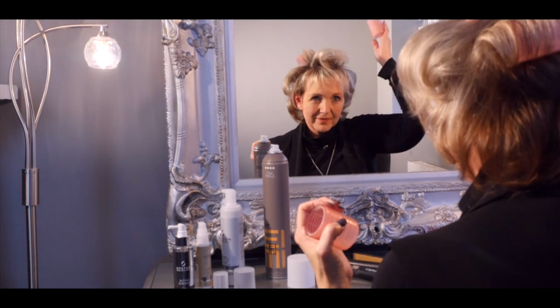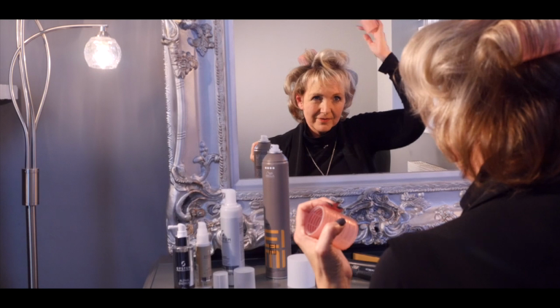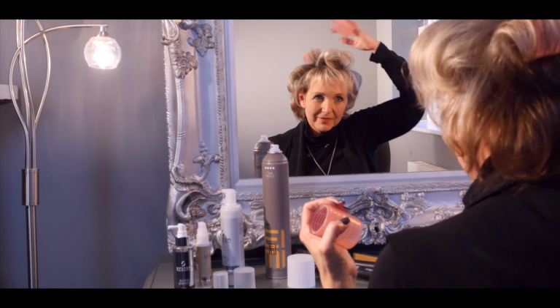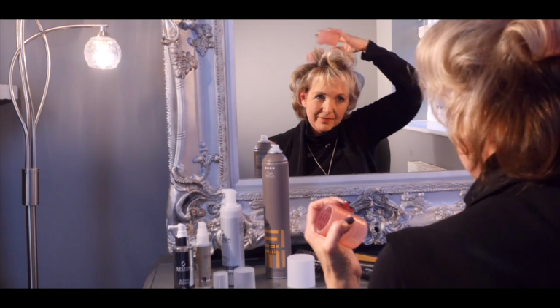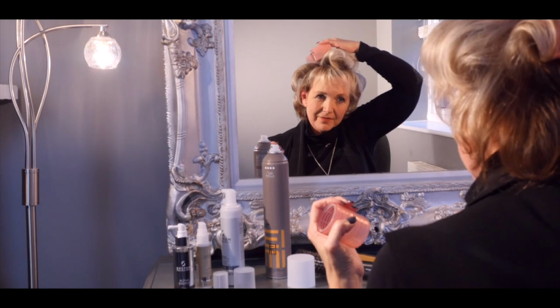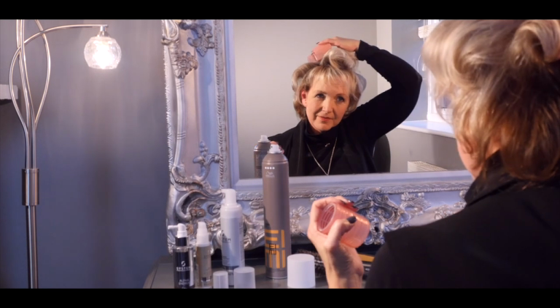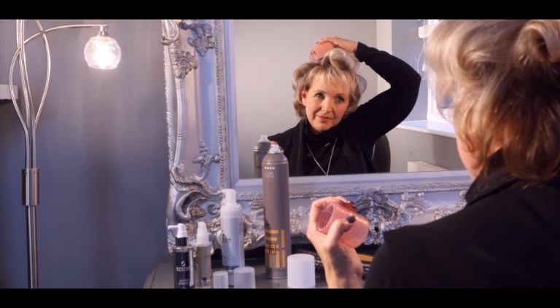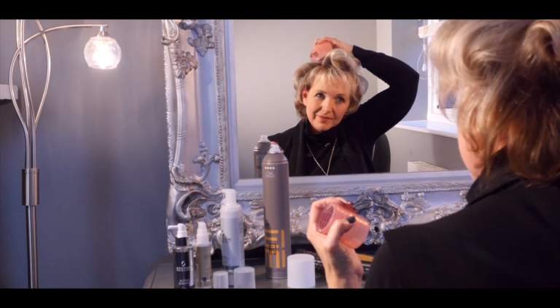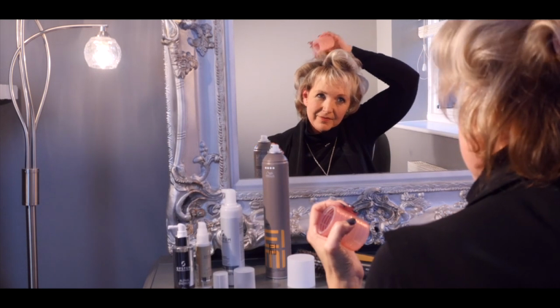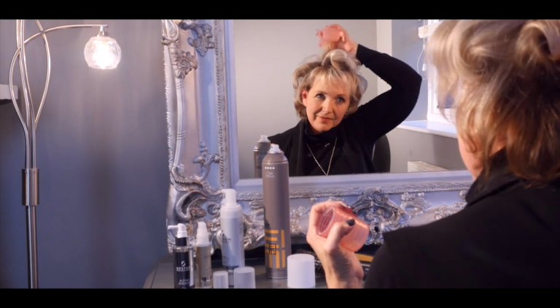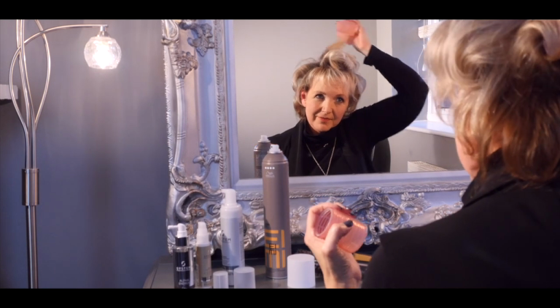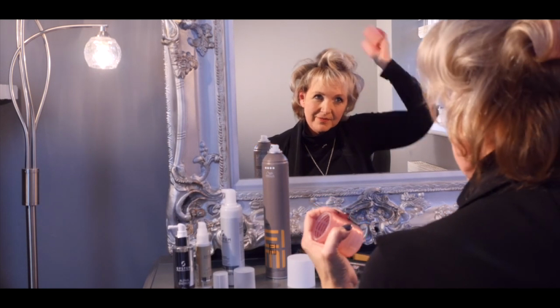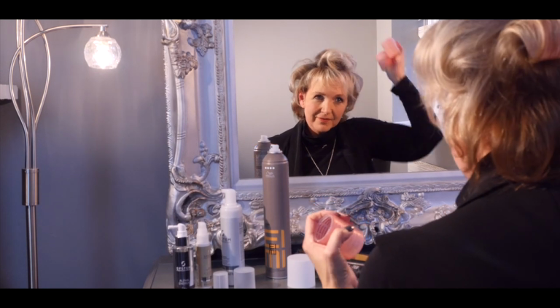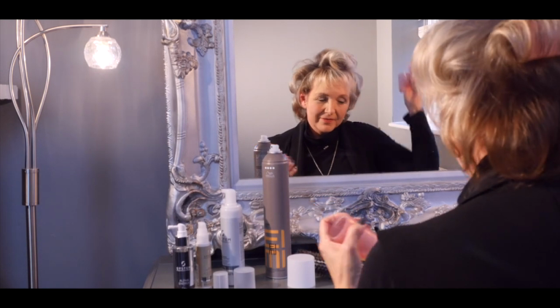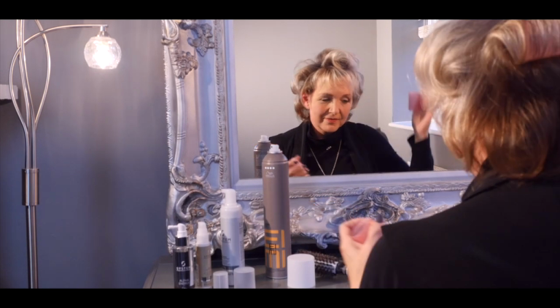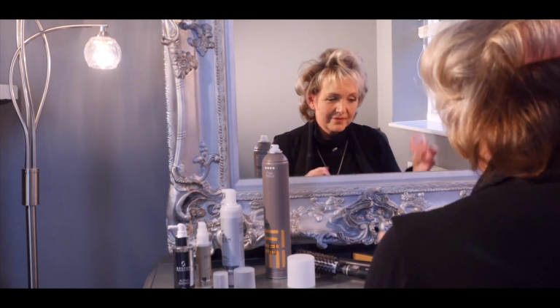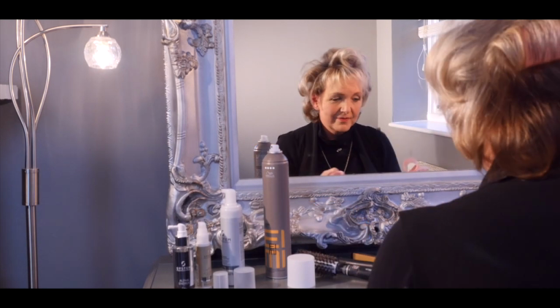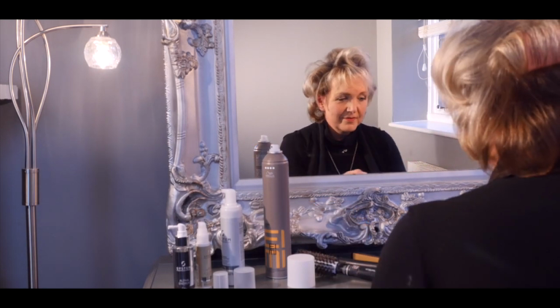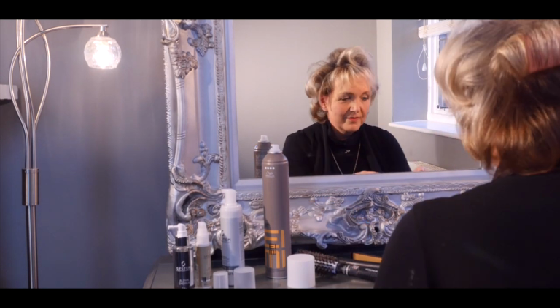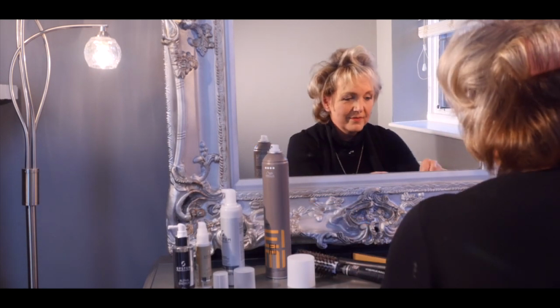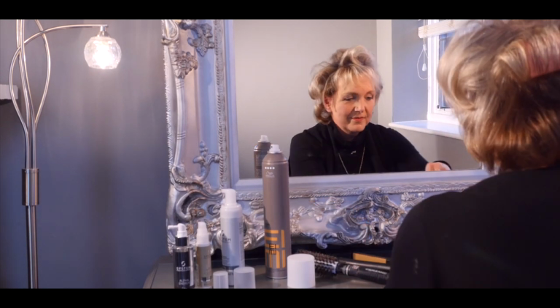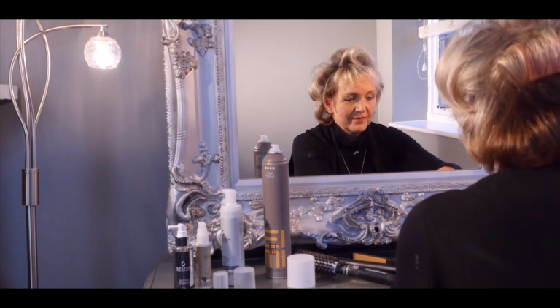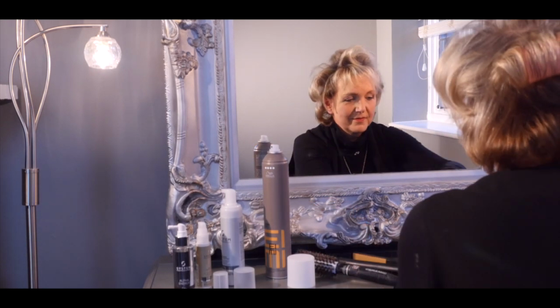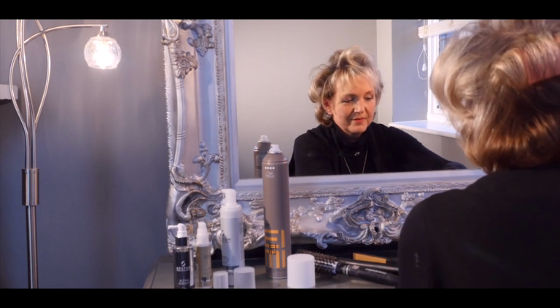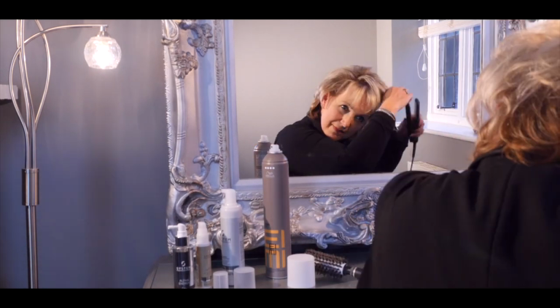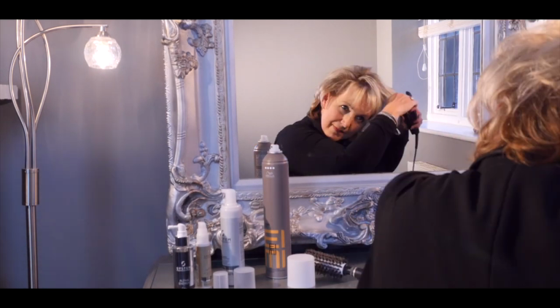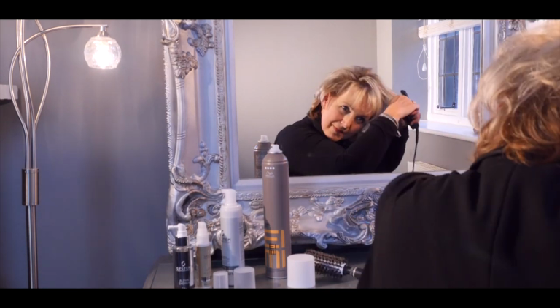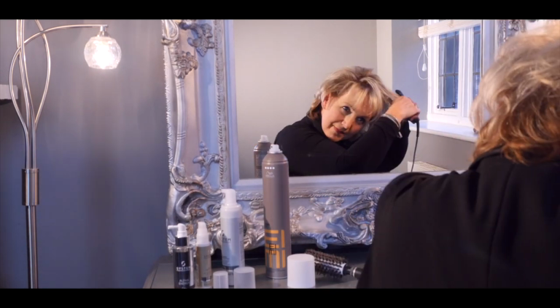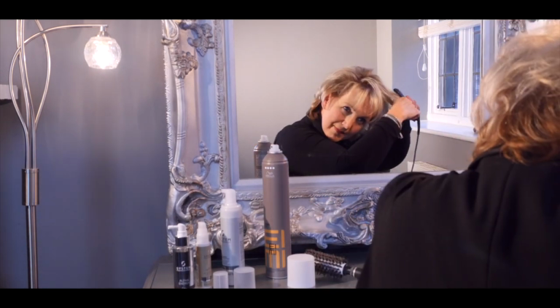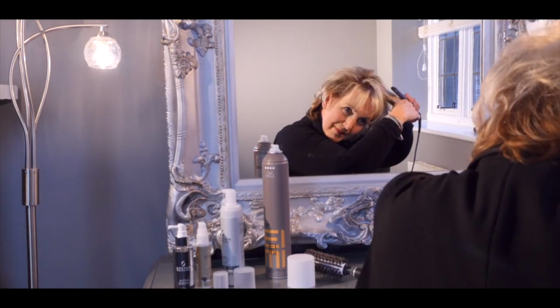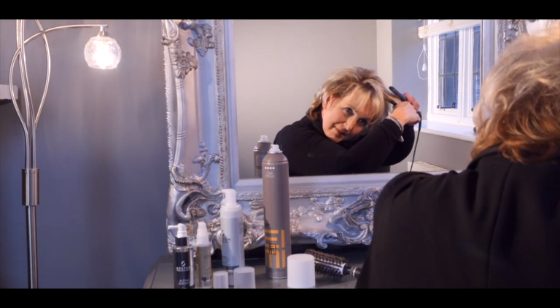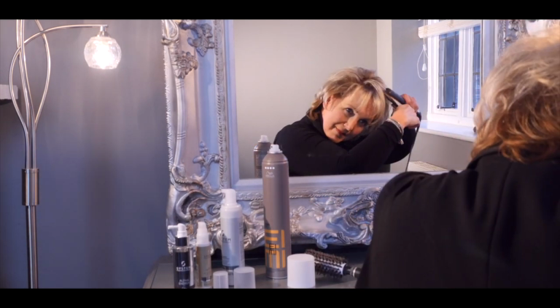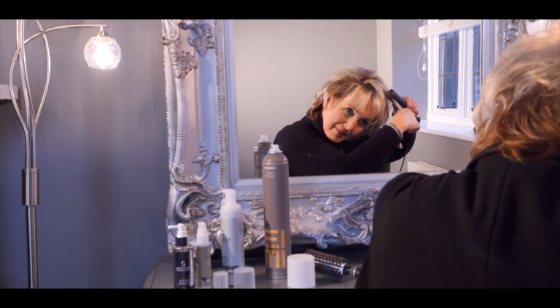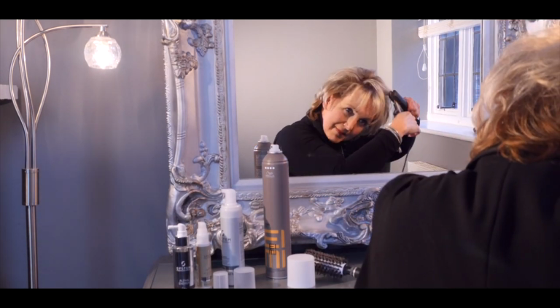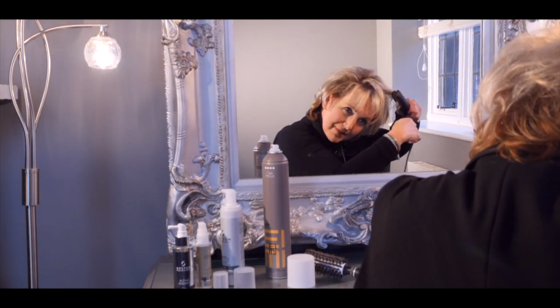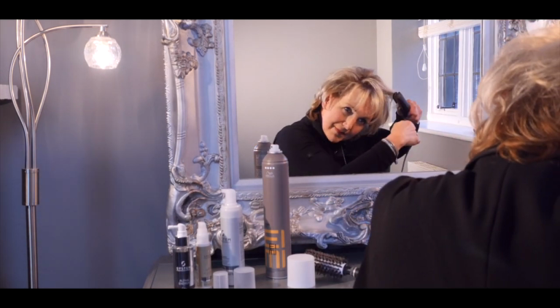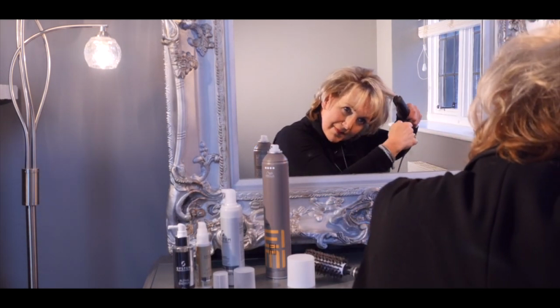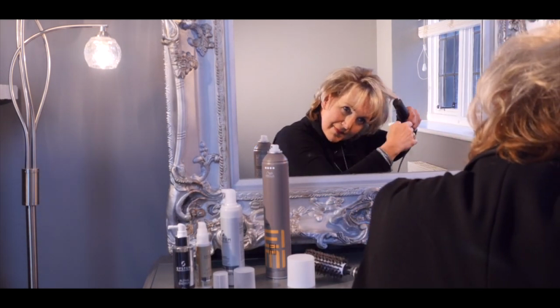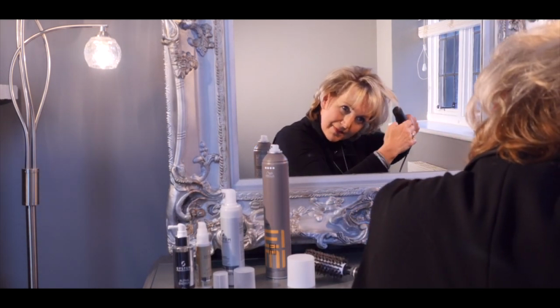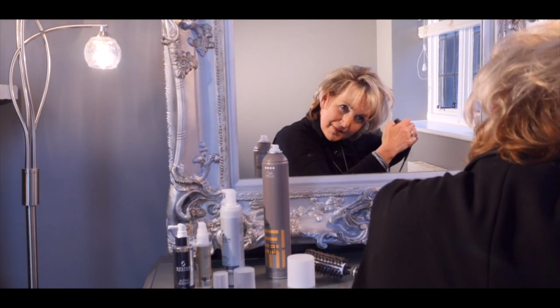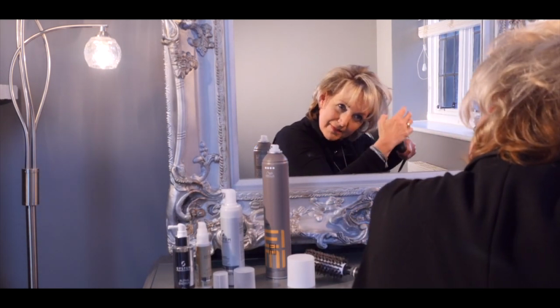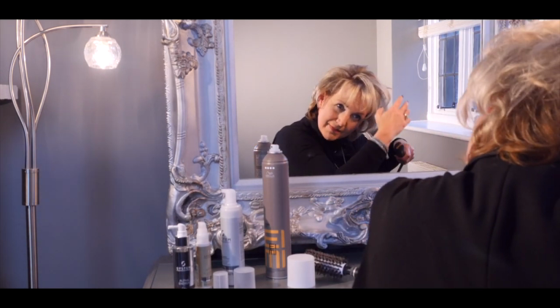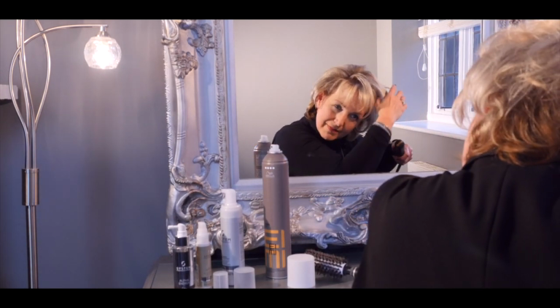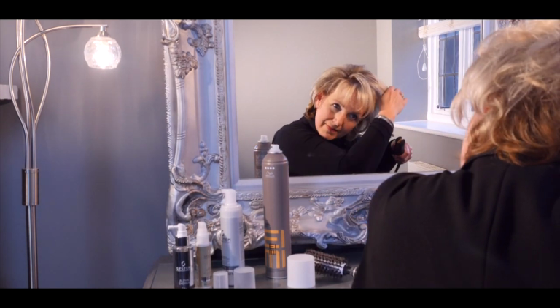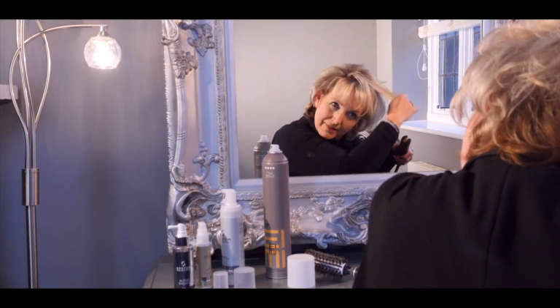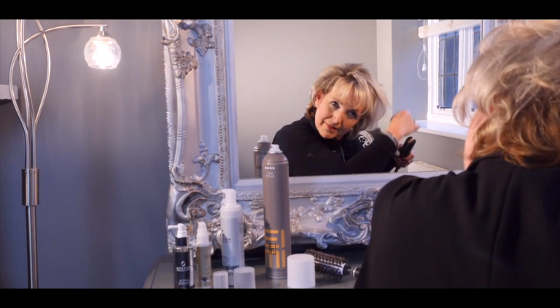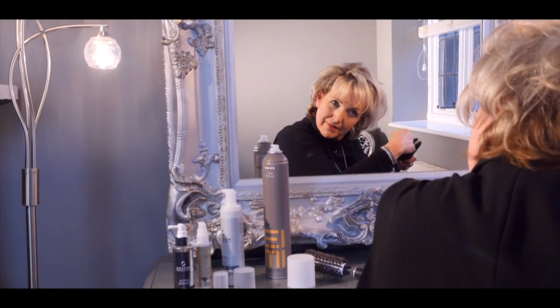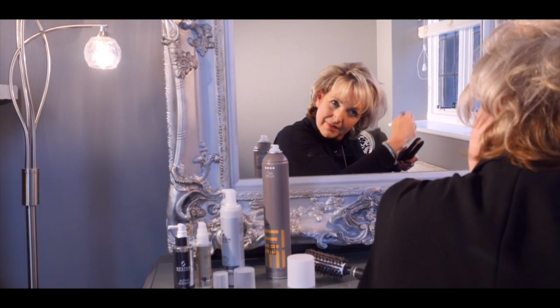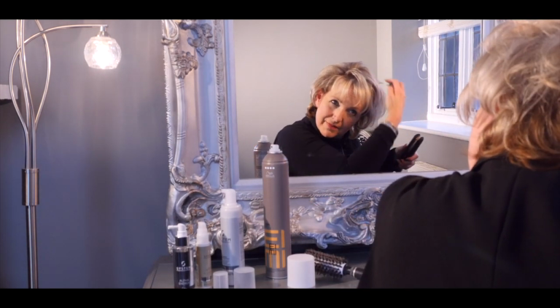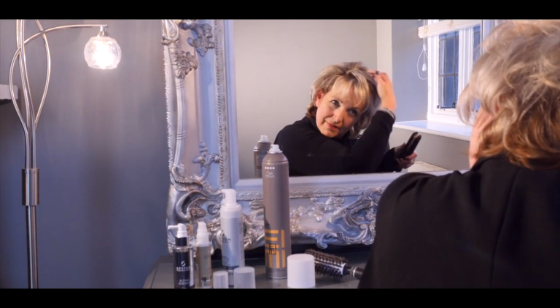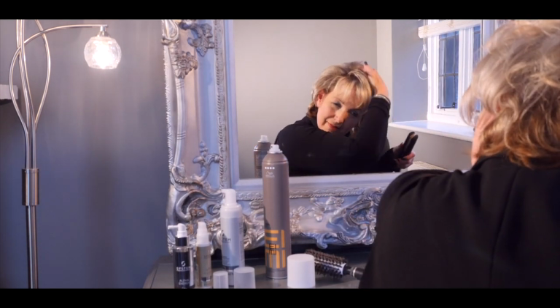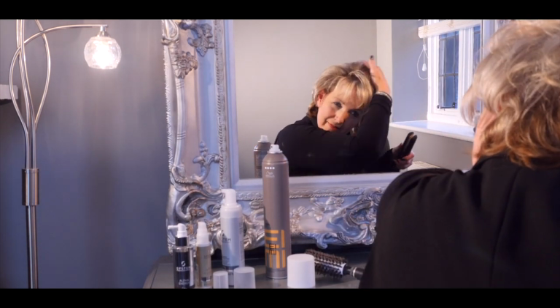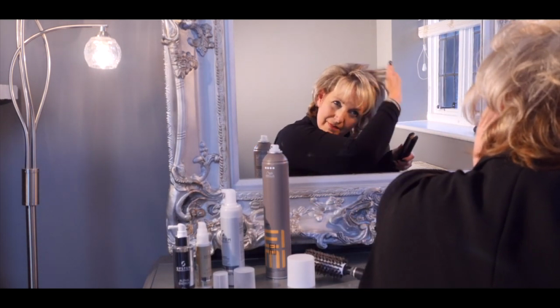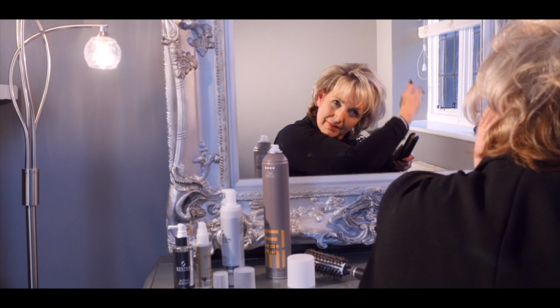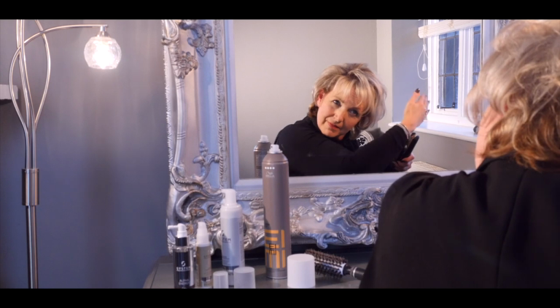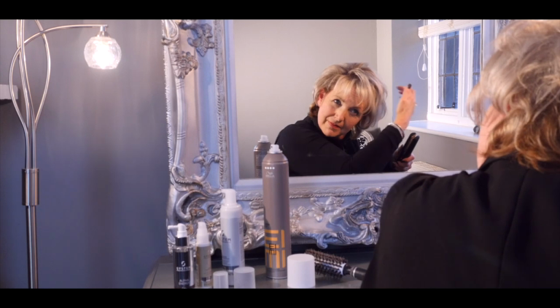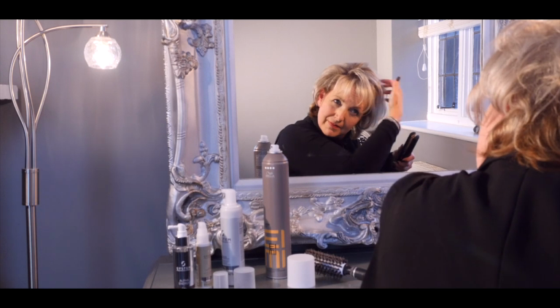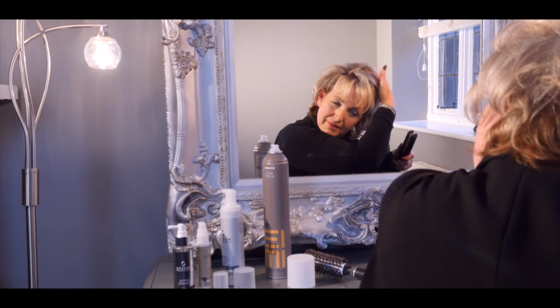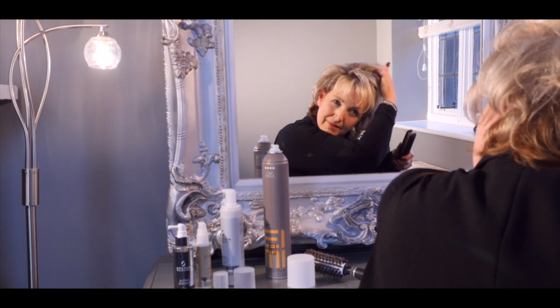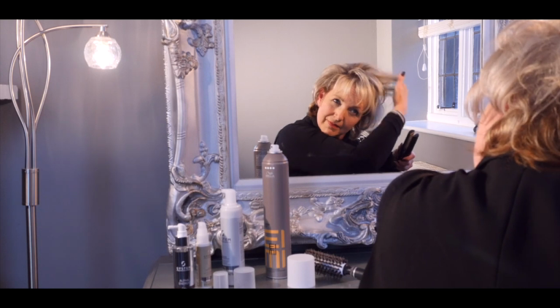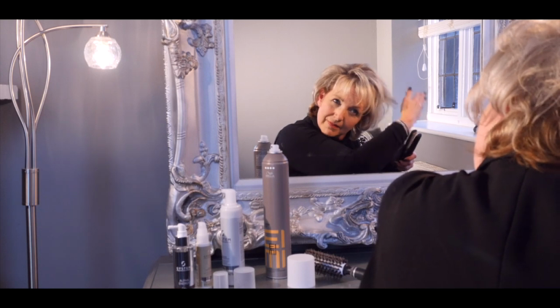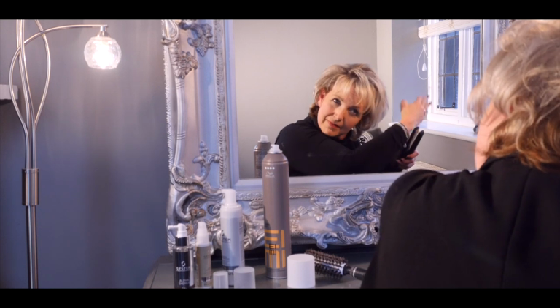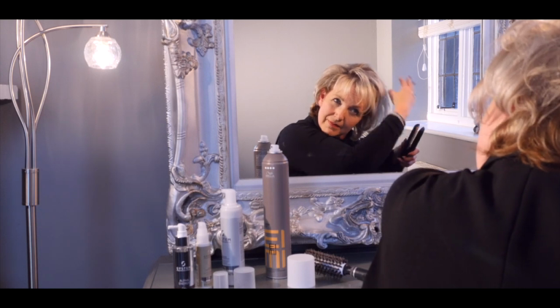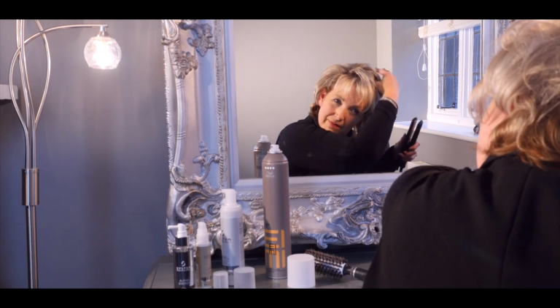Remove your rollers and use GHD irons to polish off the ends, making sure not to straighten your roots as that will reduce volume.